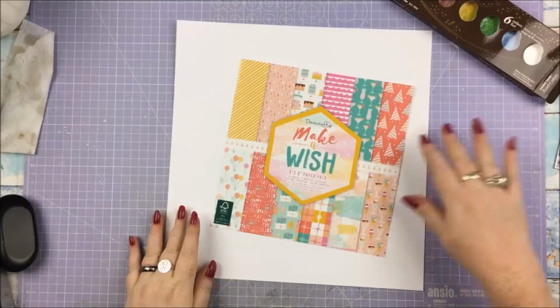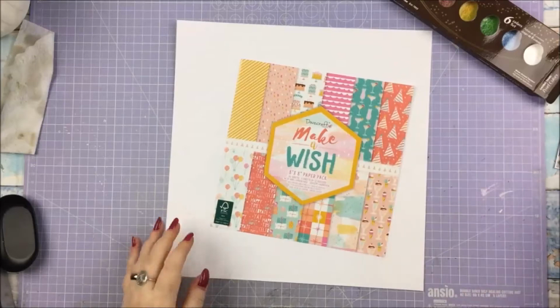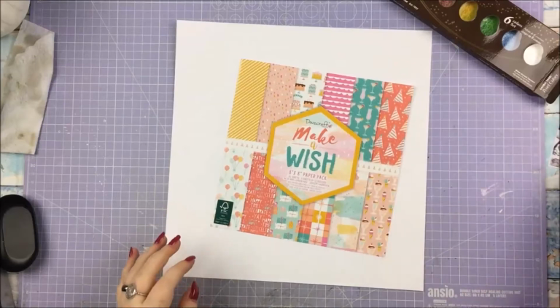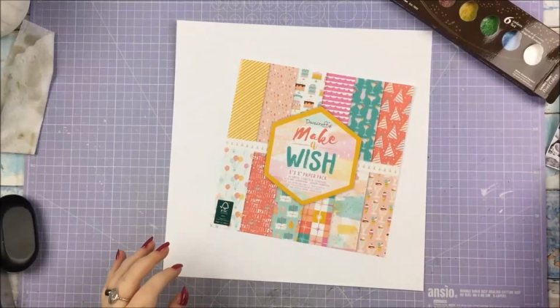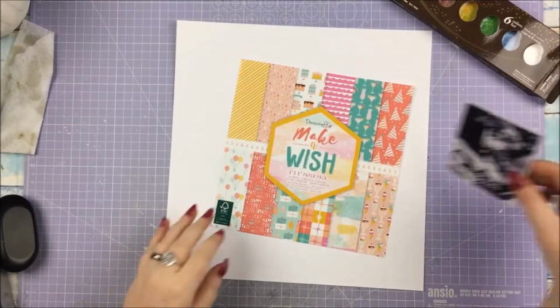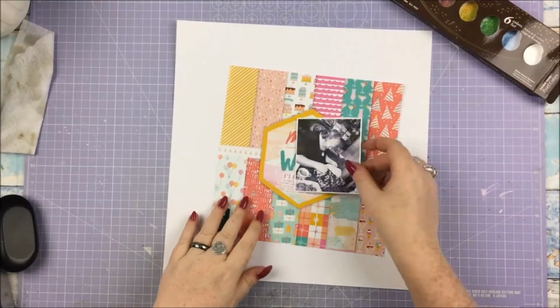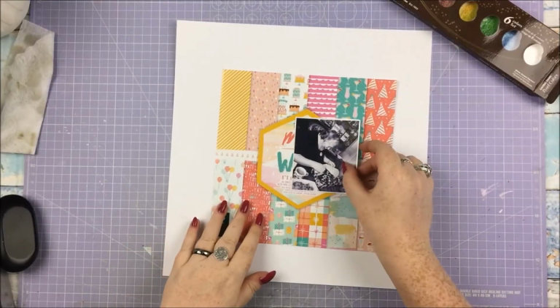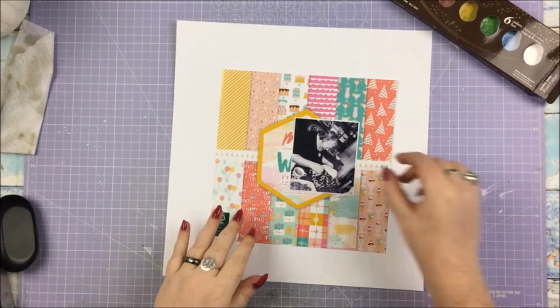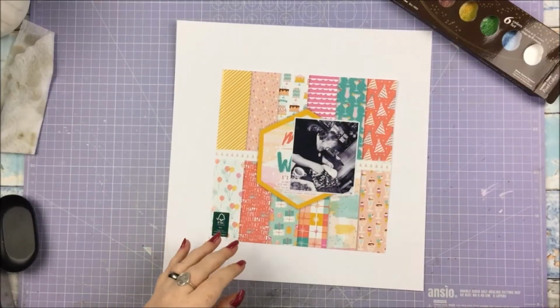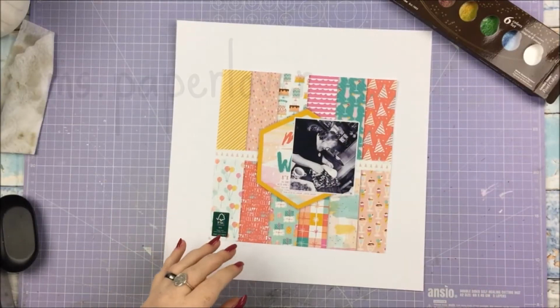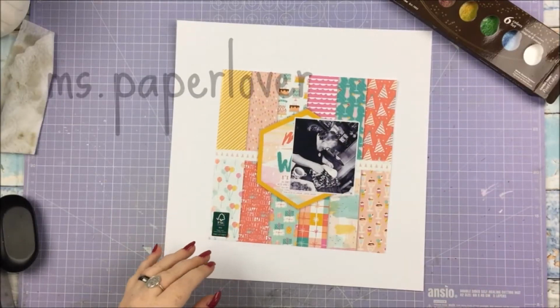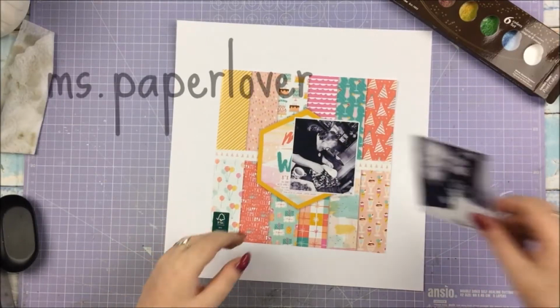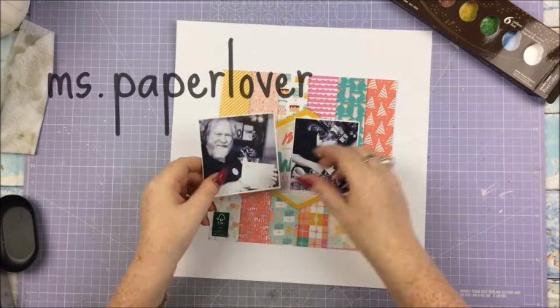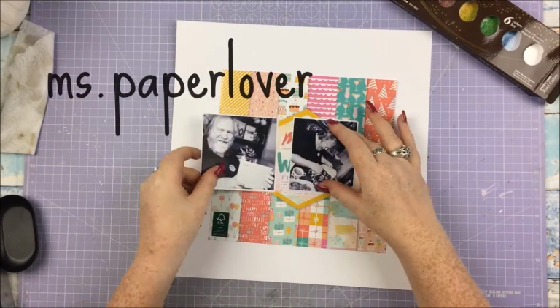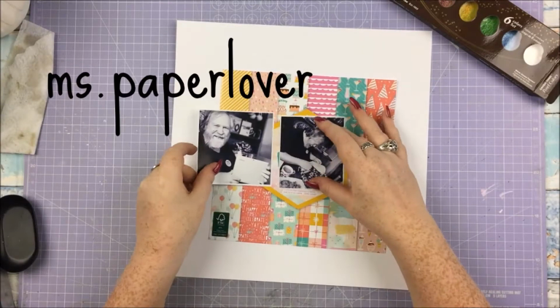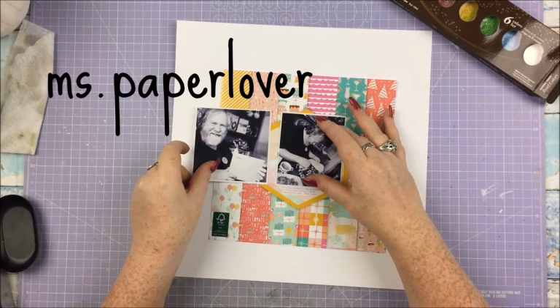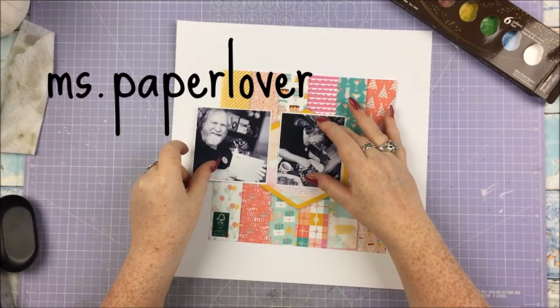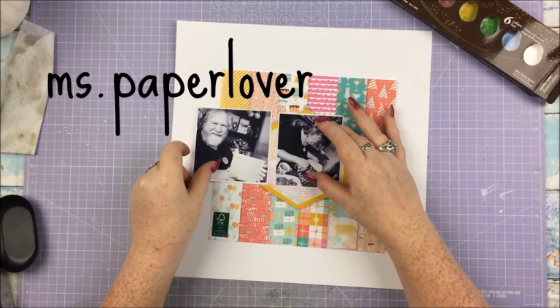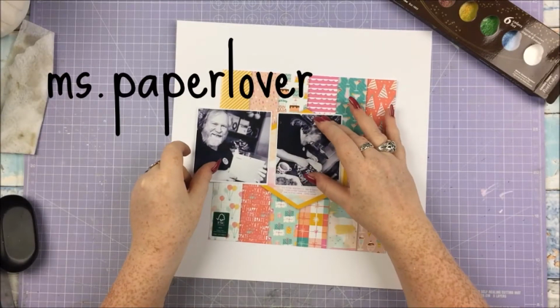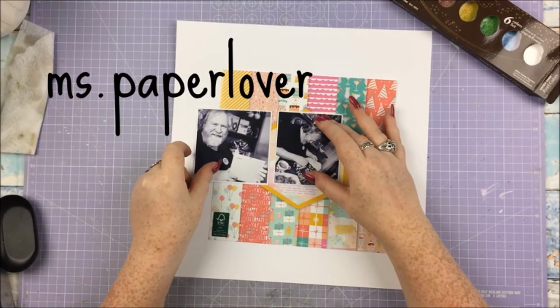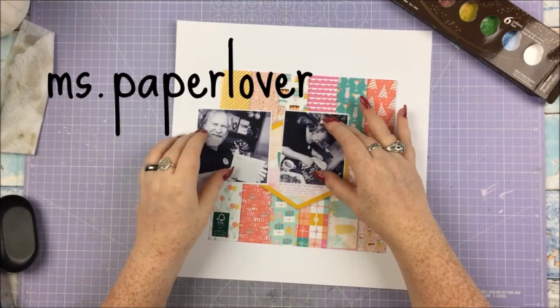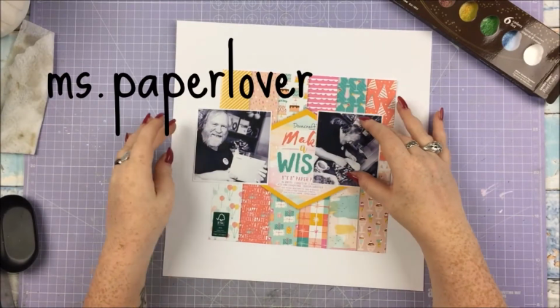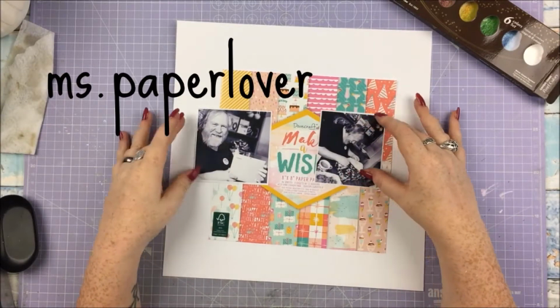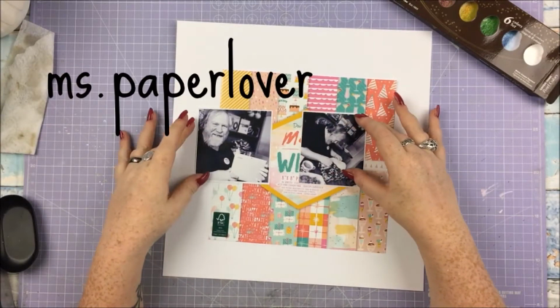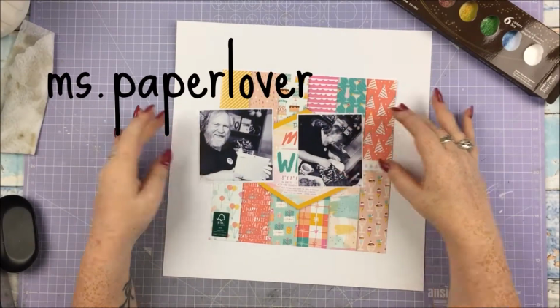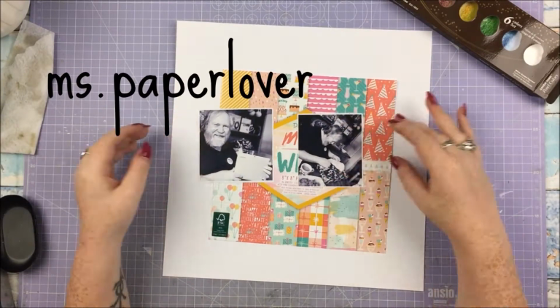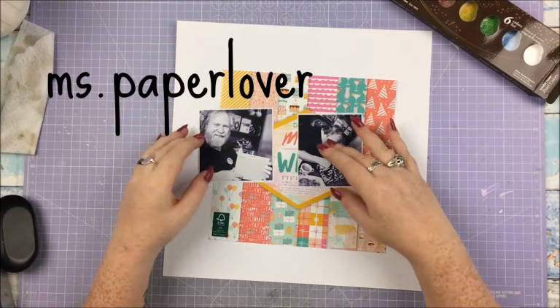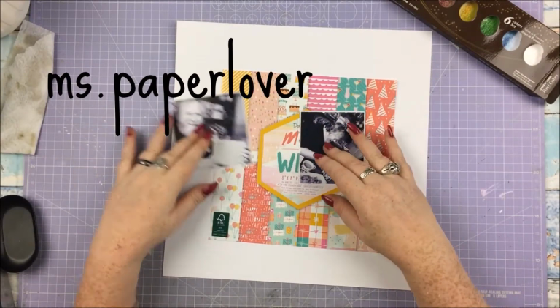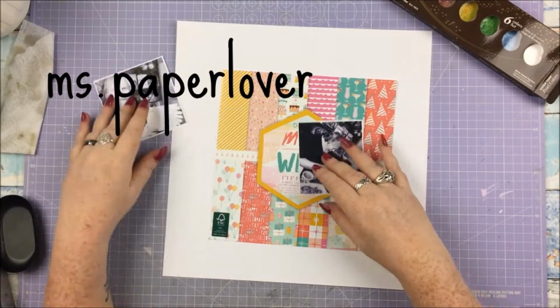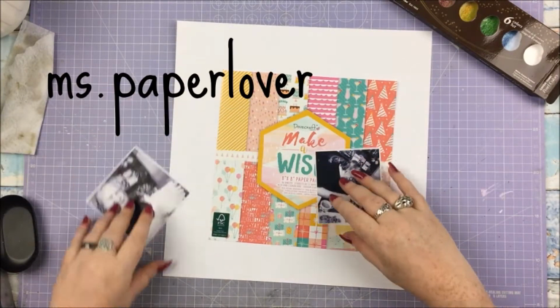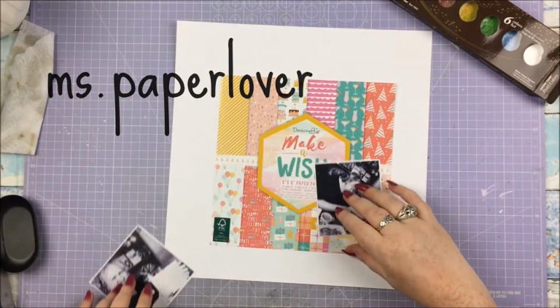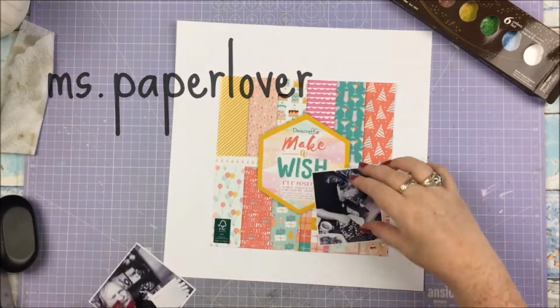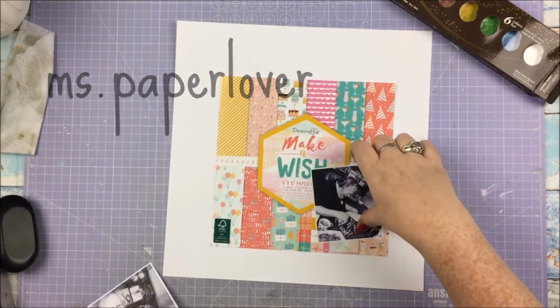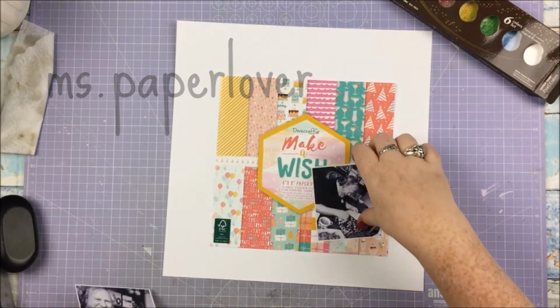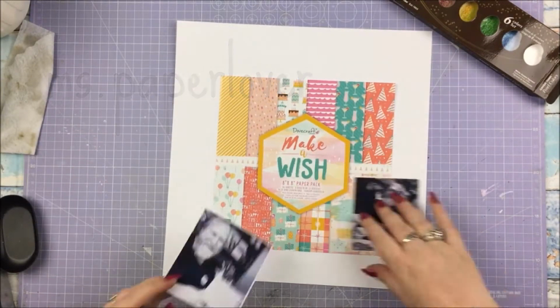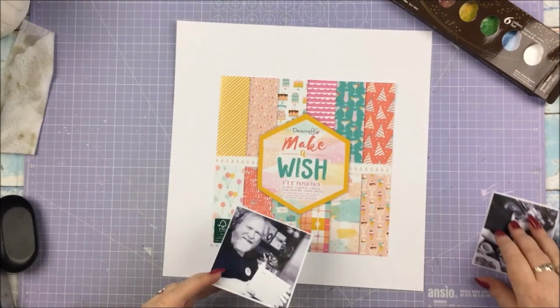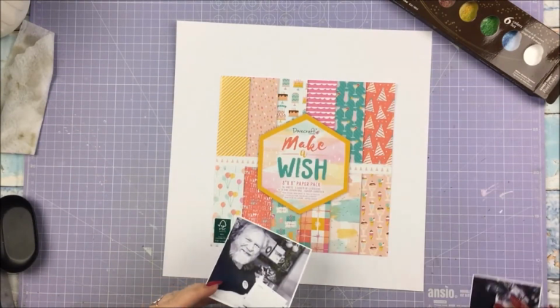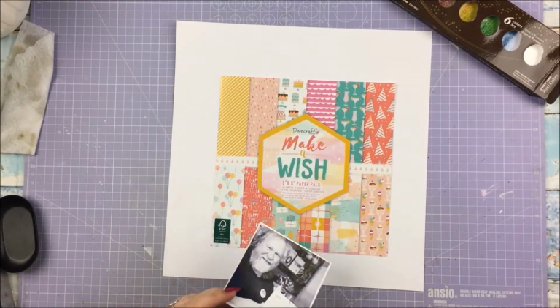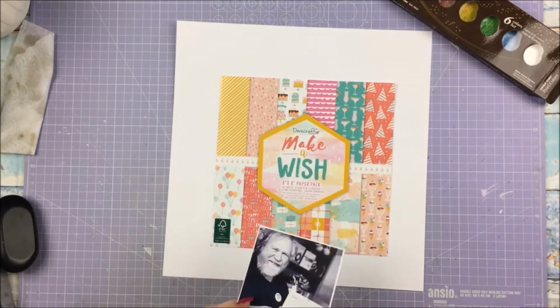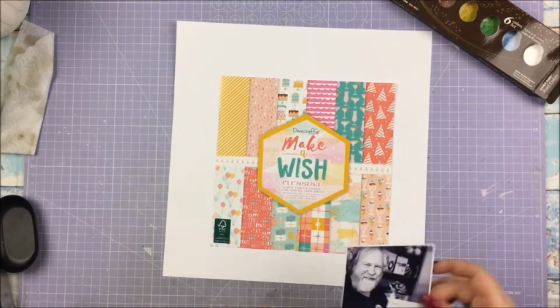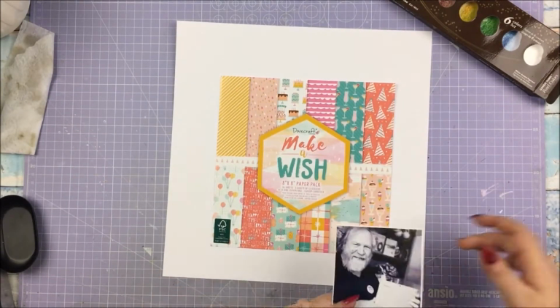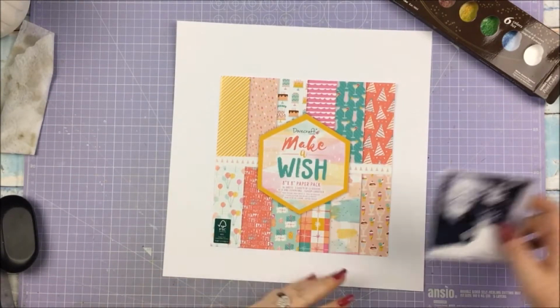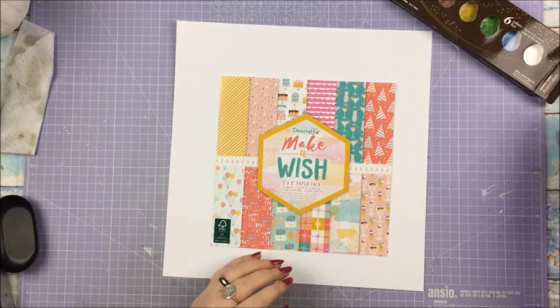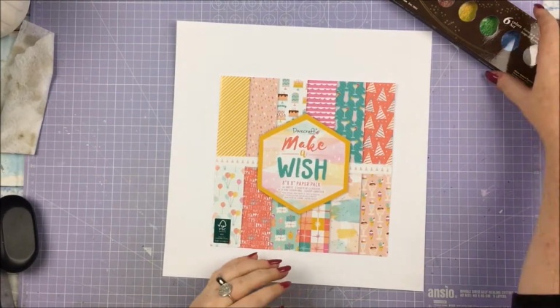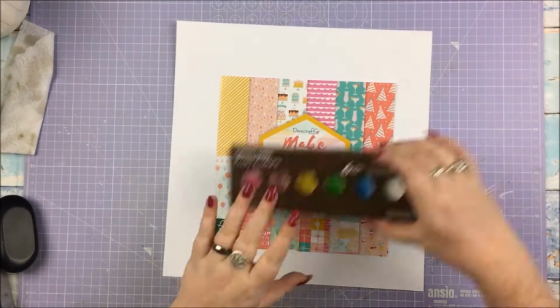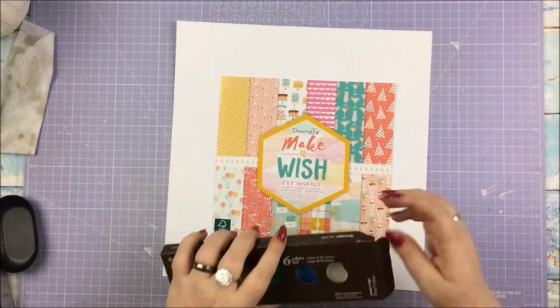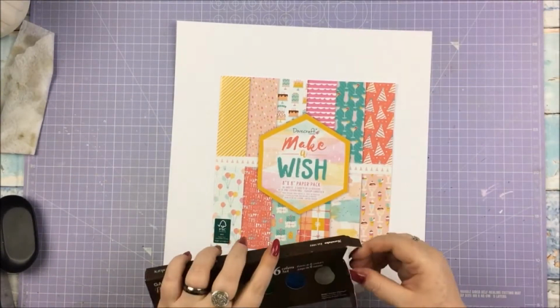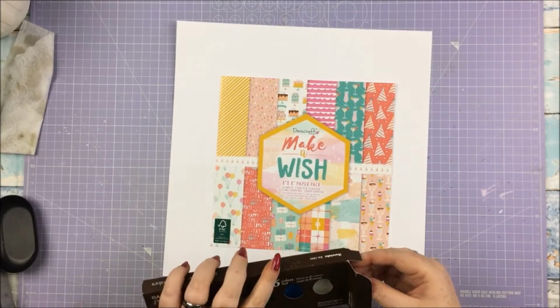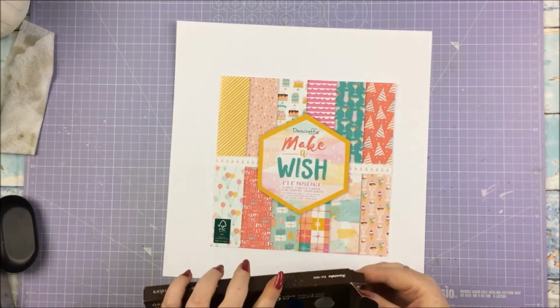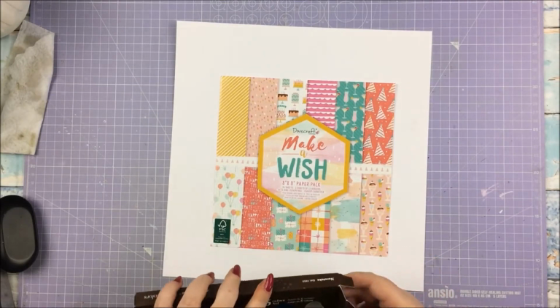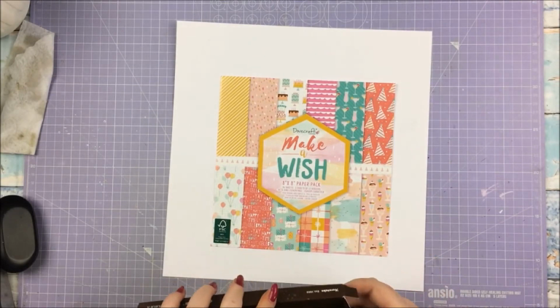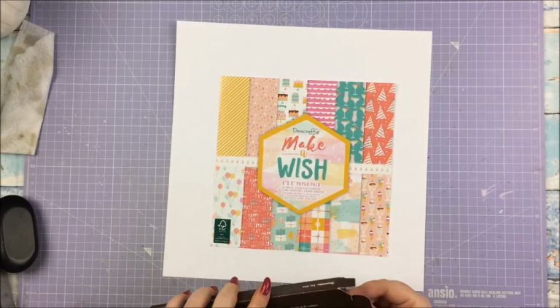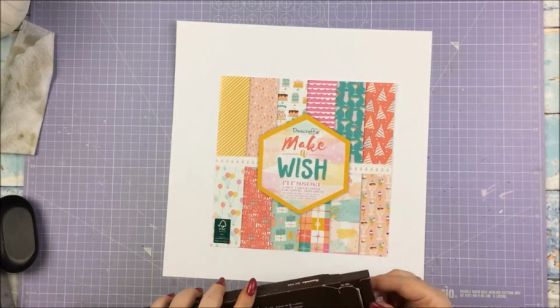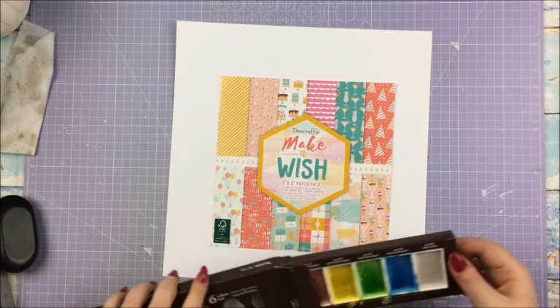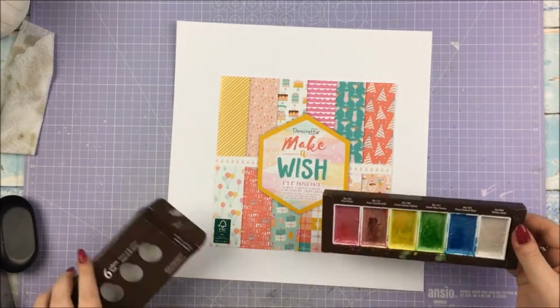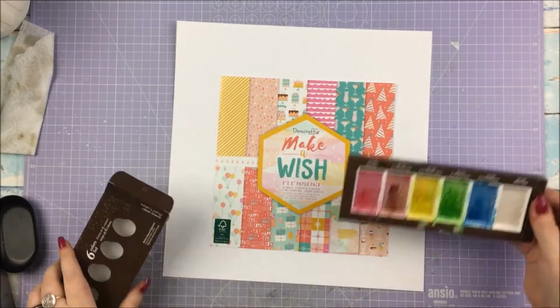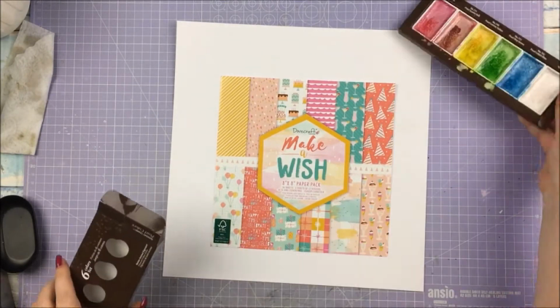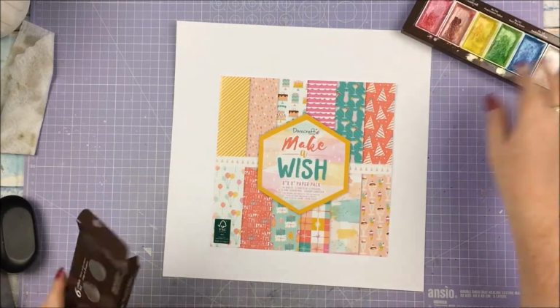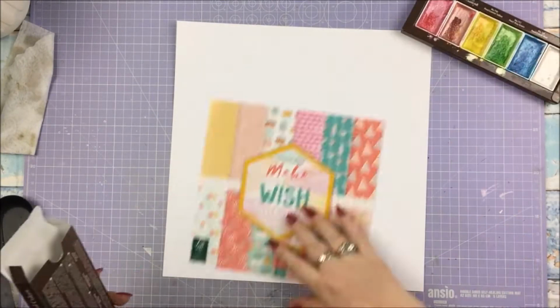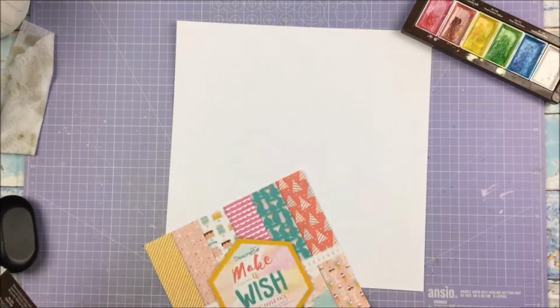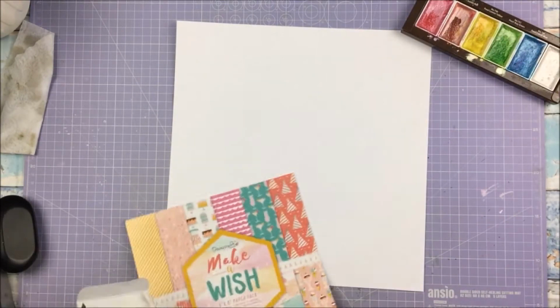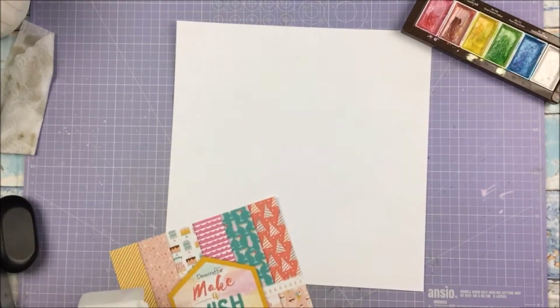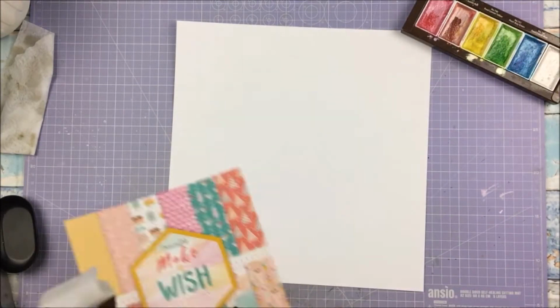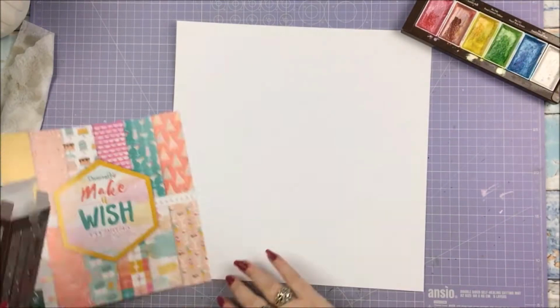Hello everyone, welcome to this week's Trimcraft Tuesday video. I am scrapbooking yet again with the beautiful Dovecraft Make-A-Wish collection.